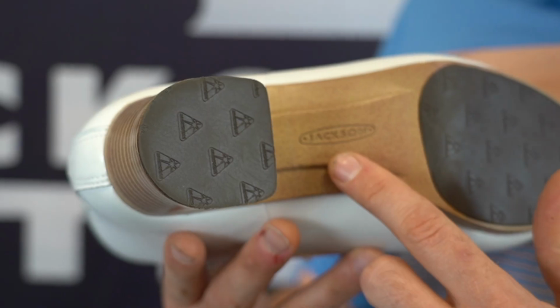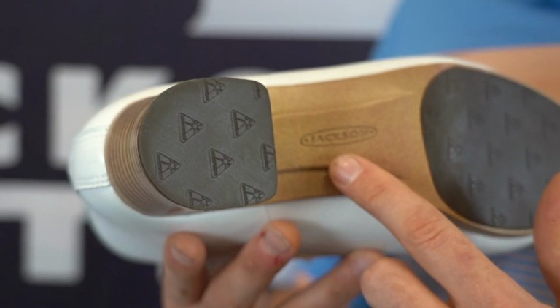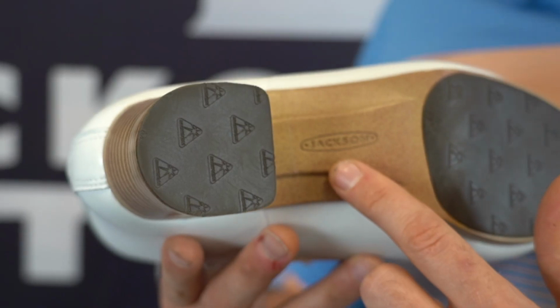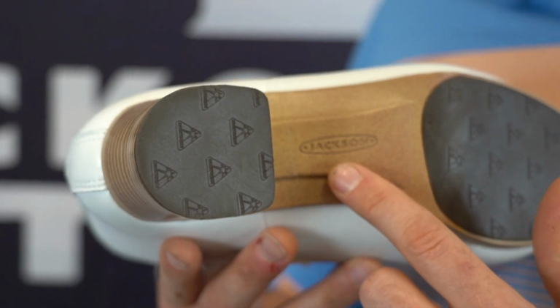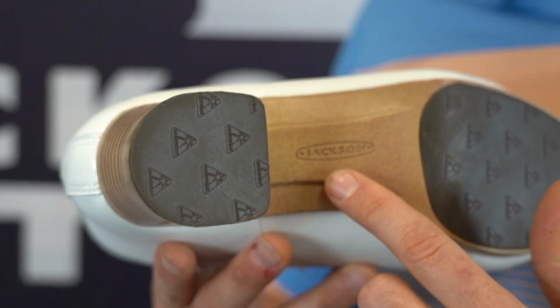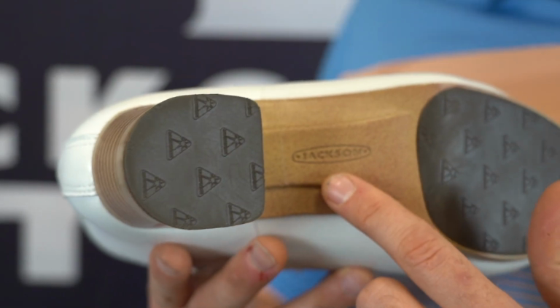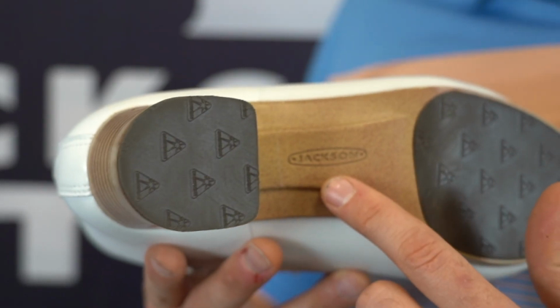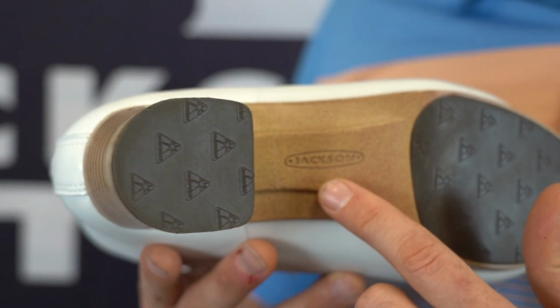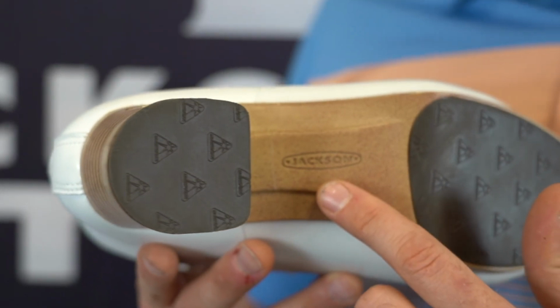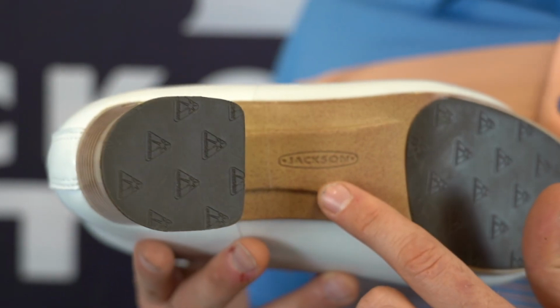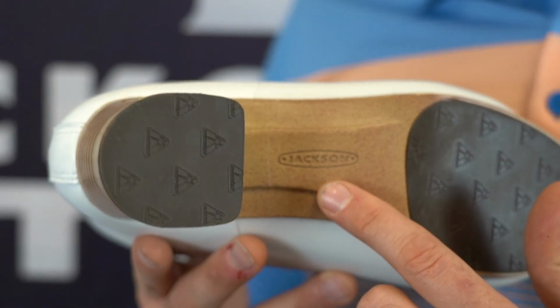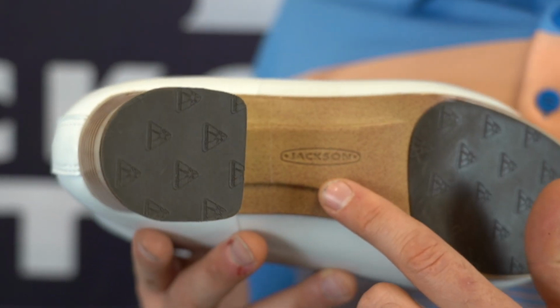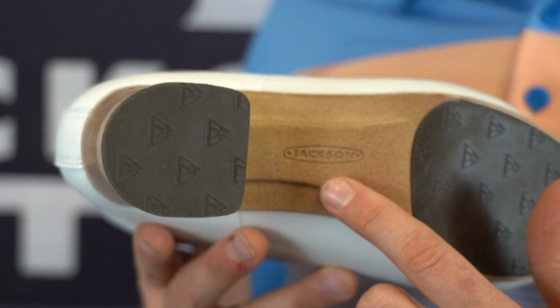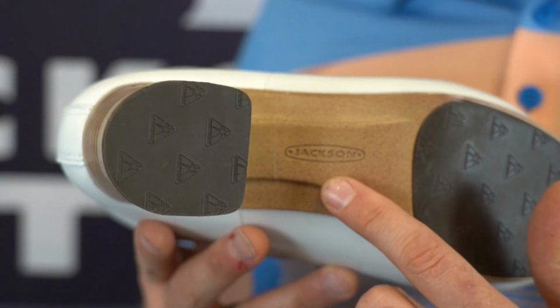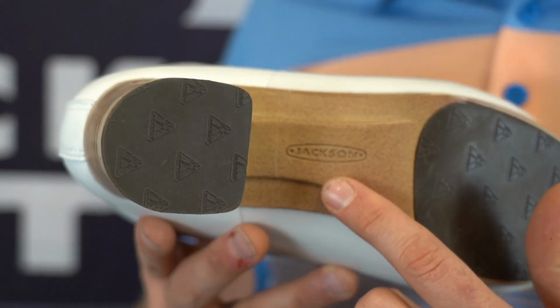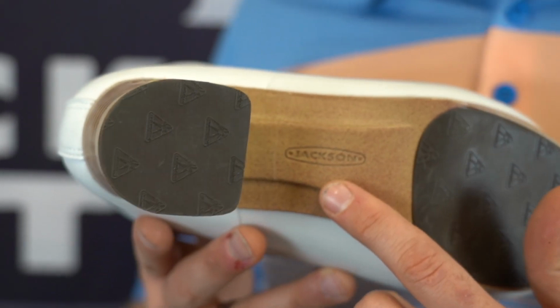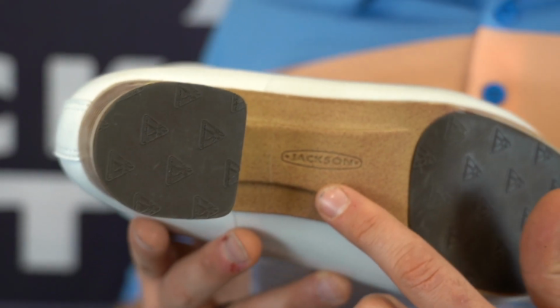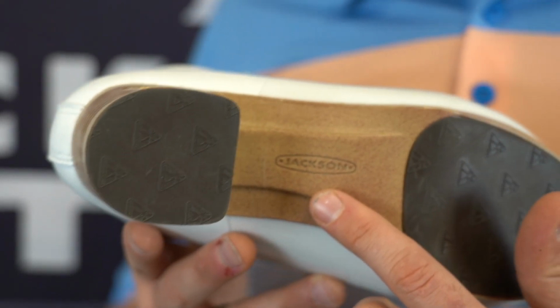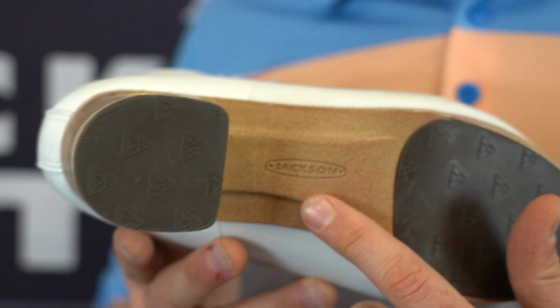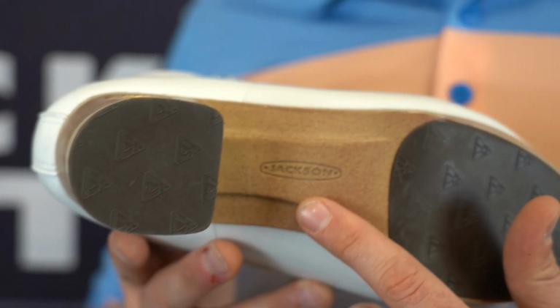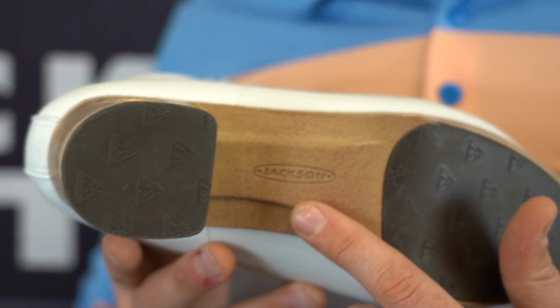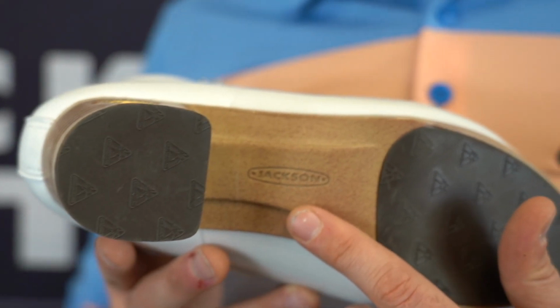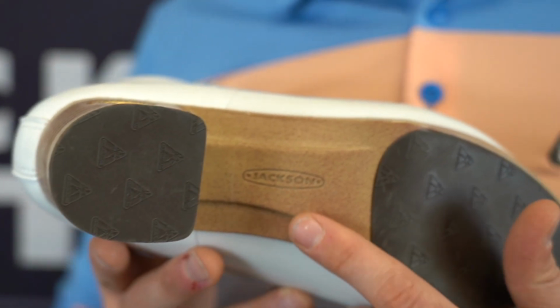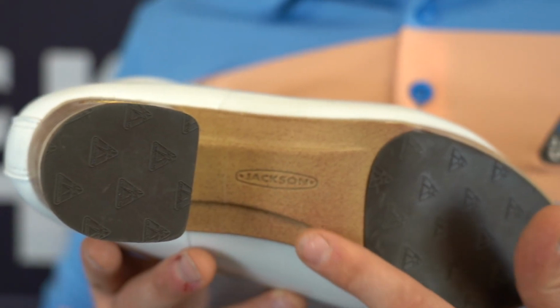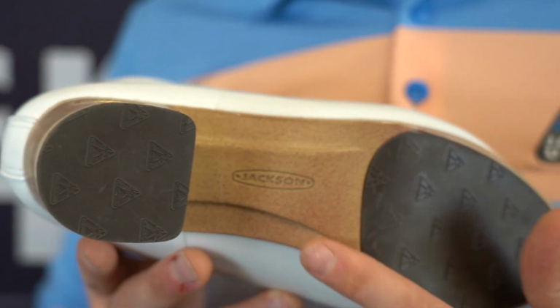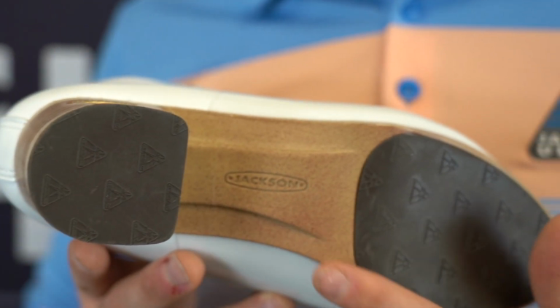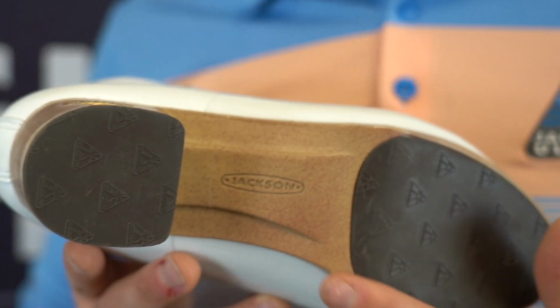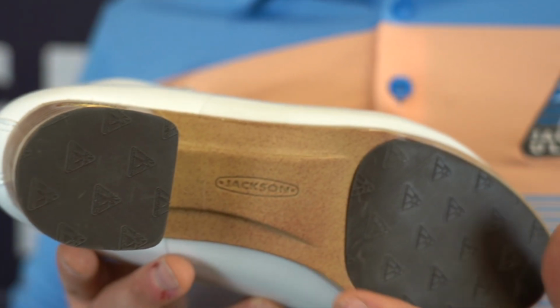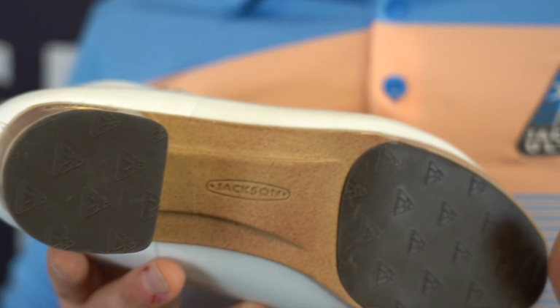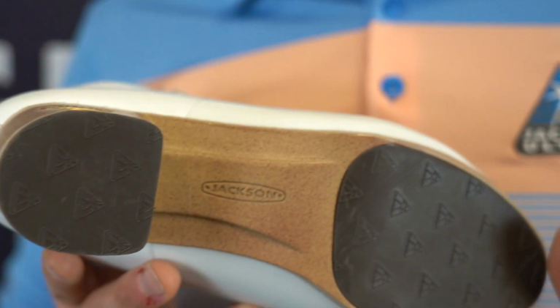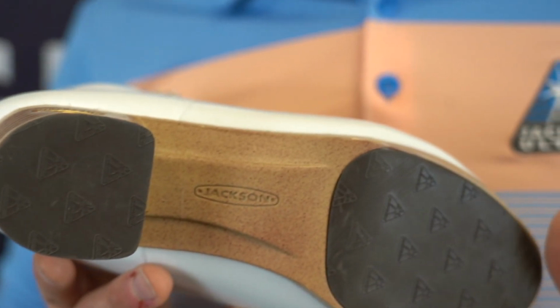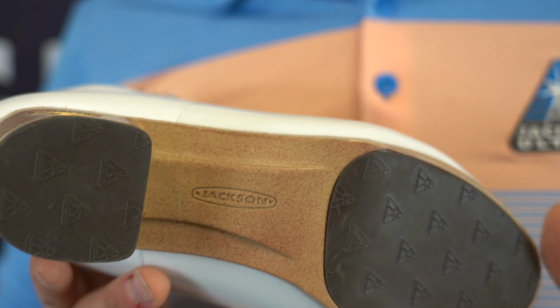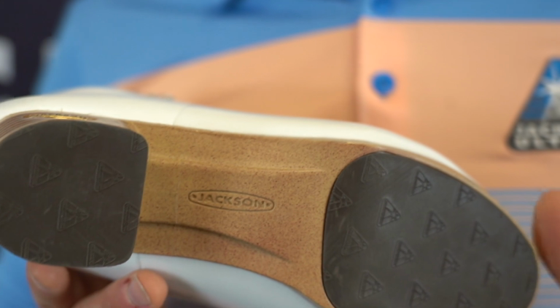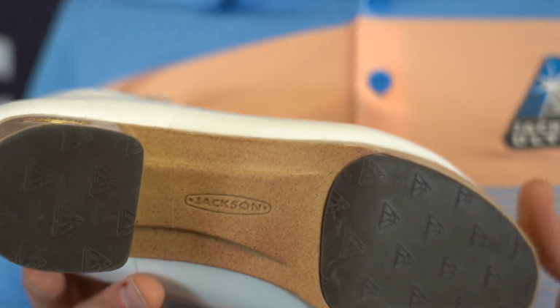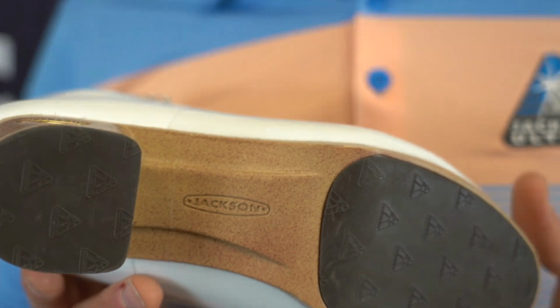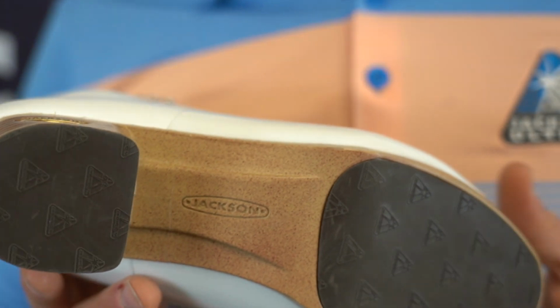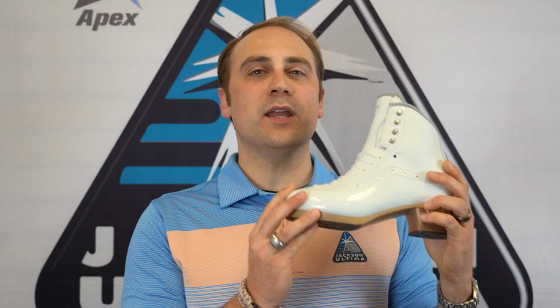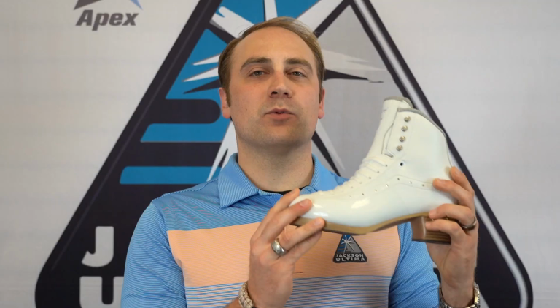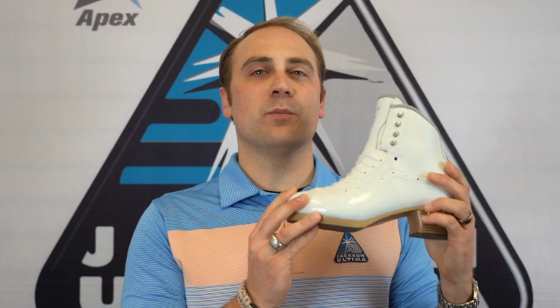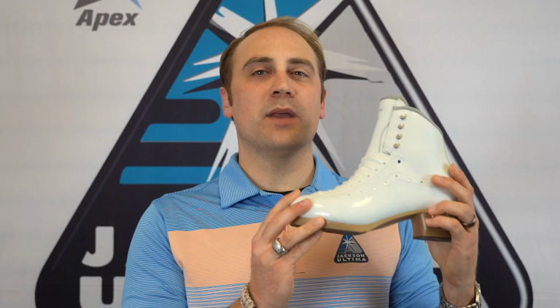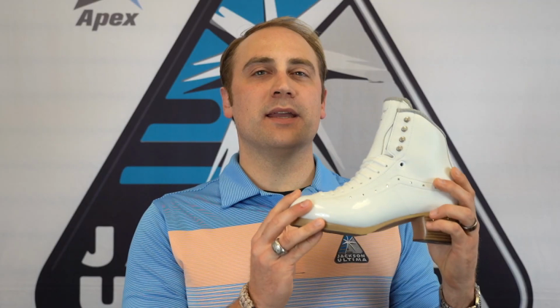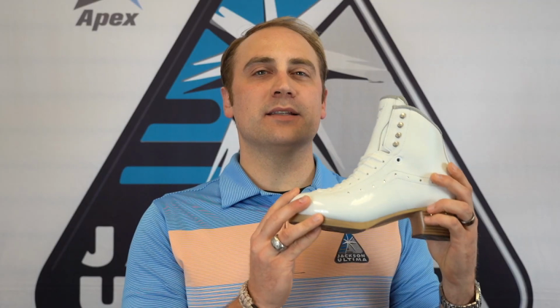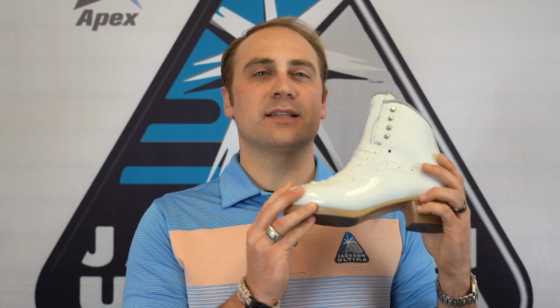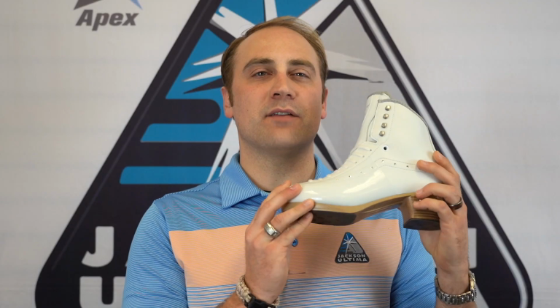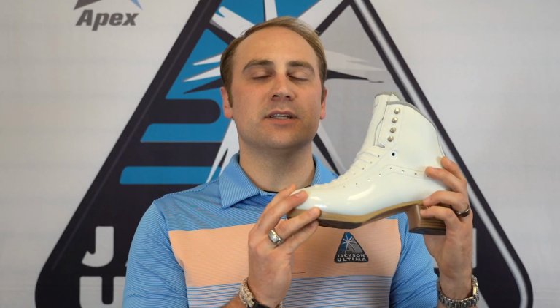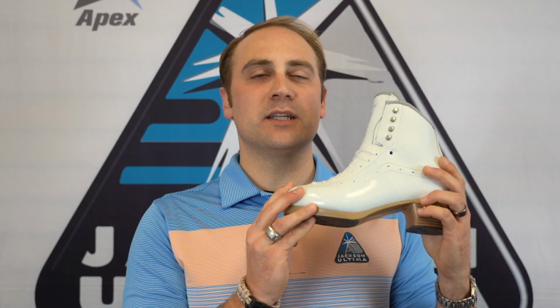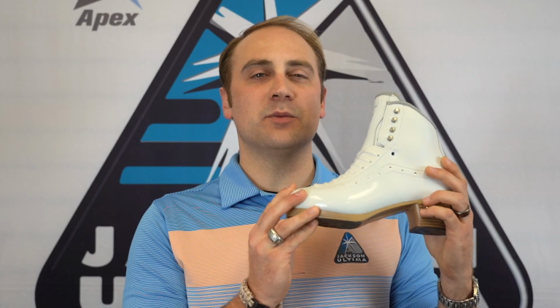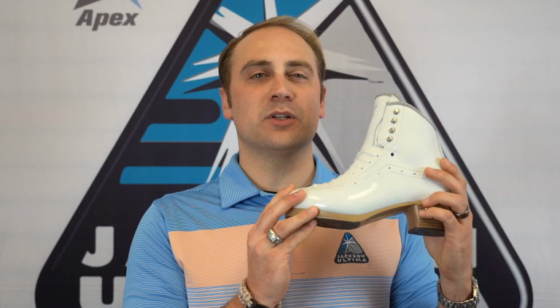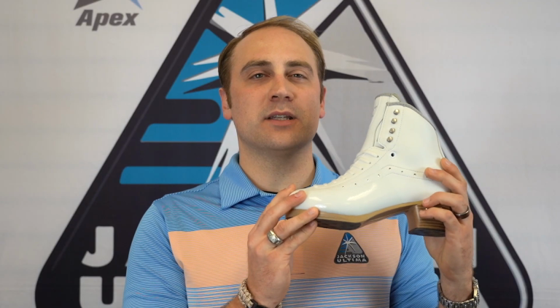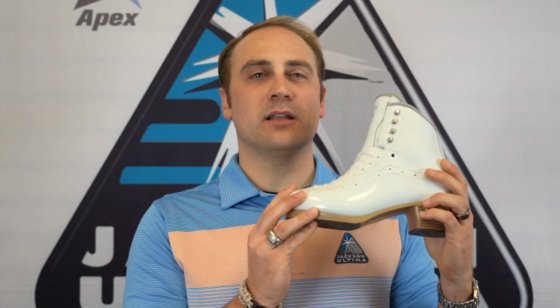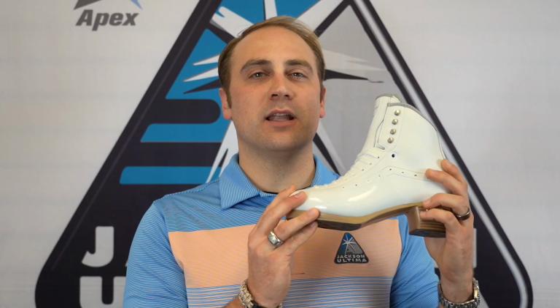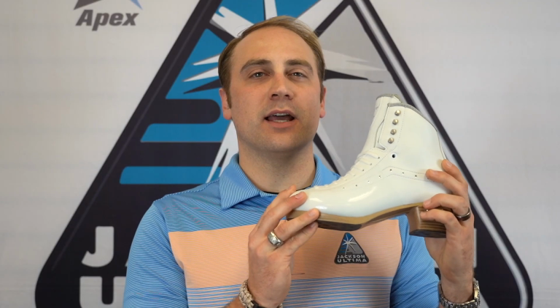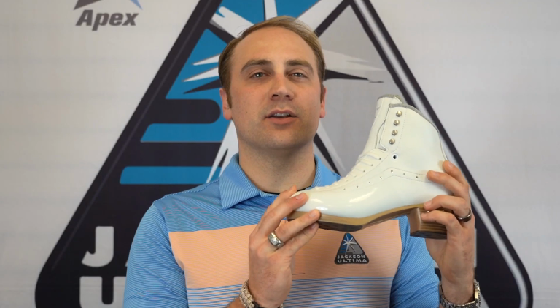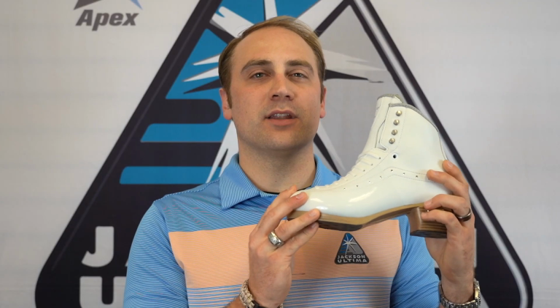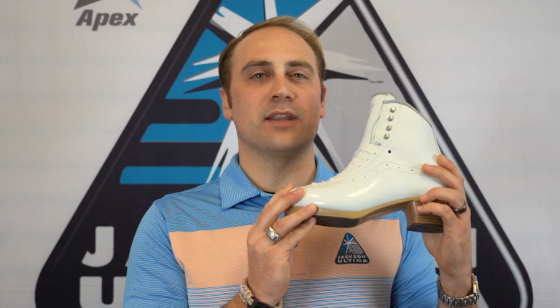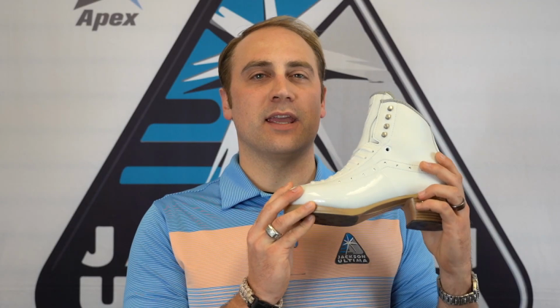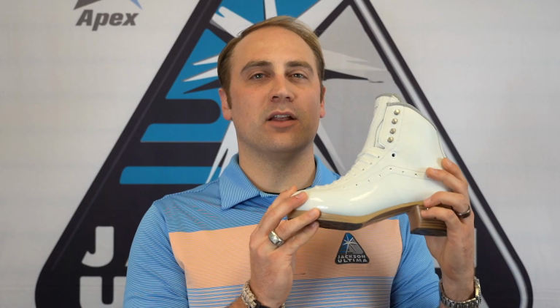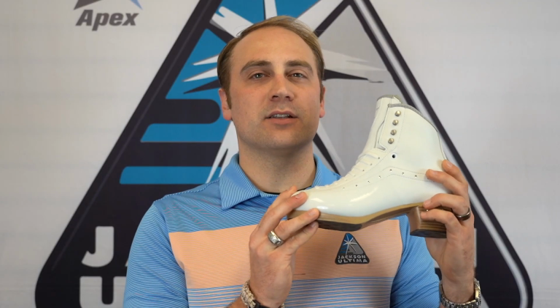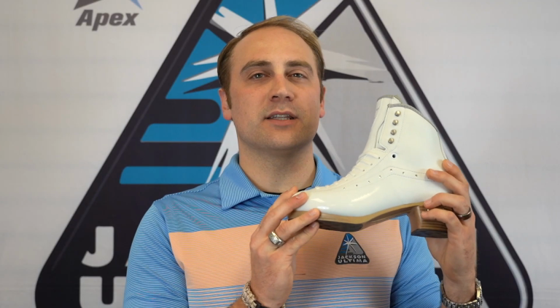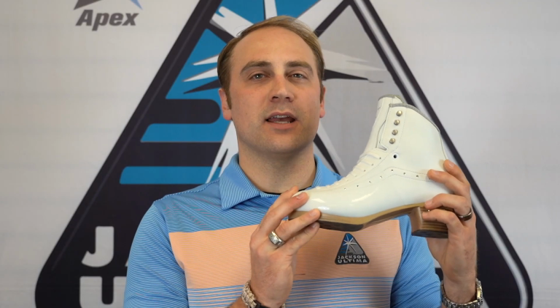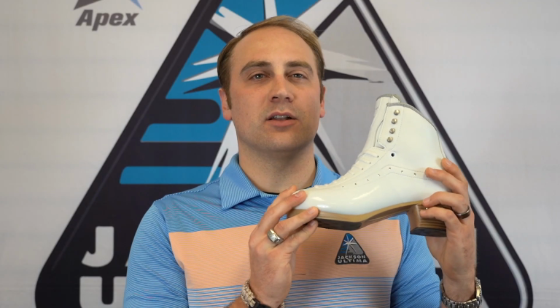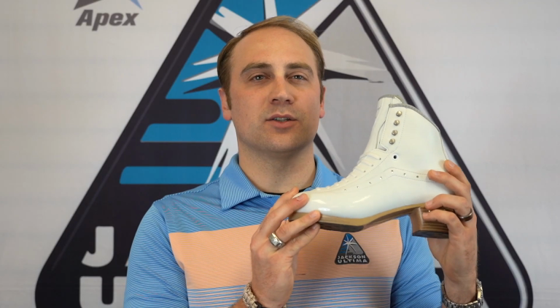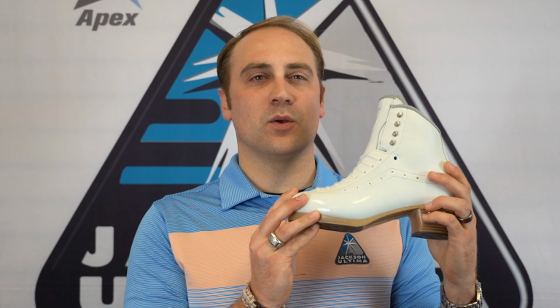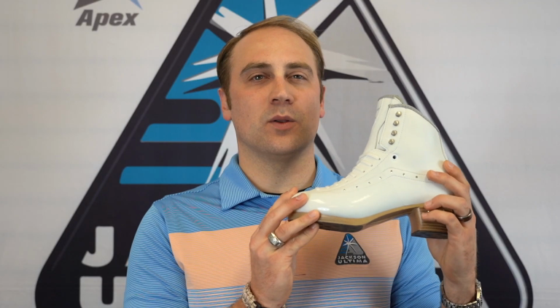First, we will note that the Jackson logo has been added to the arch, but the weight remains 17% lighter than the LCL sole.